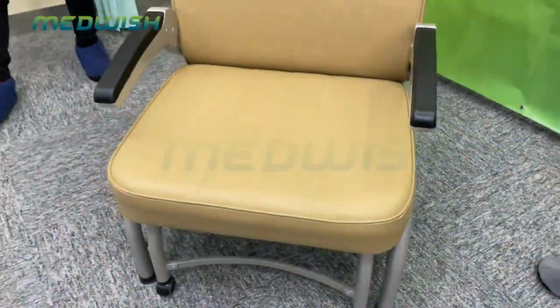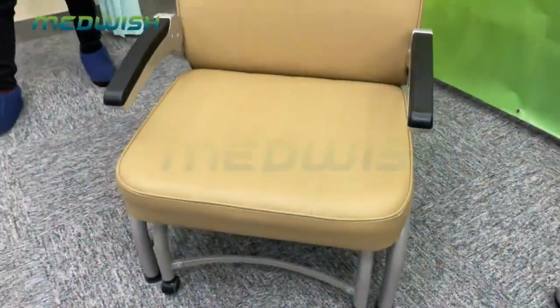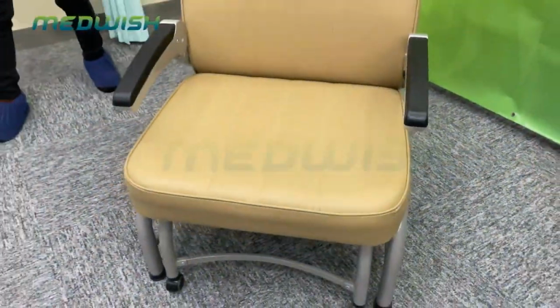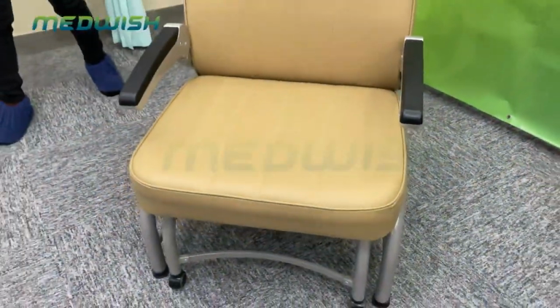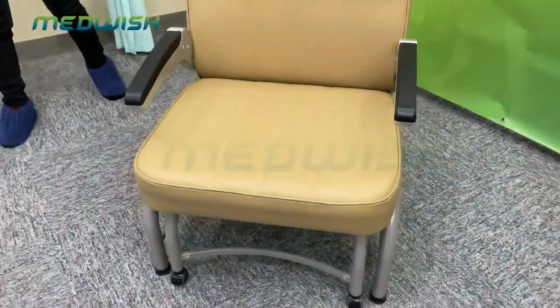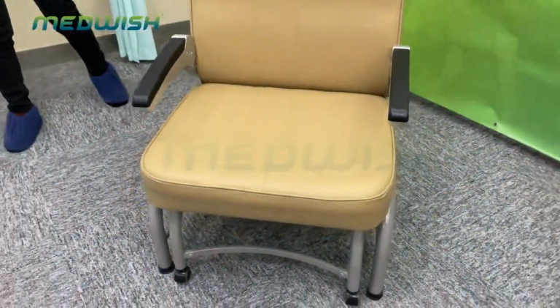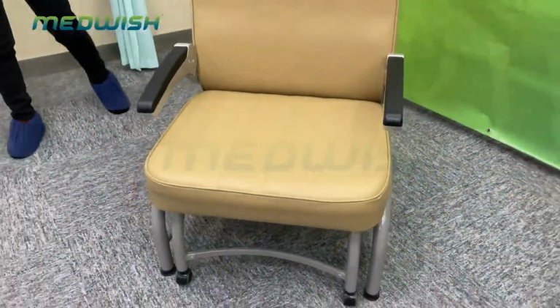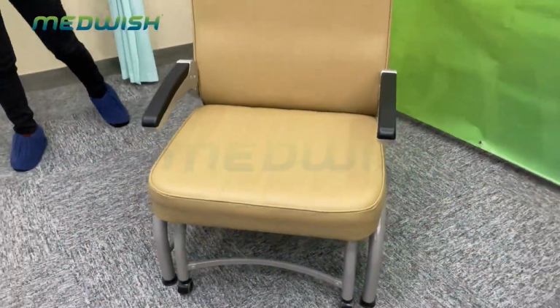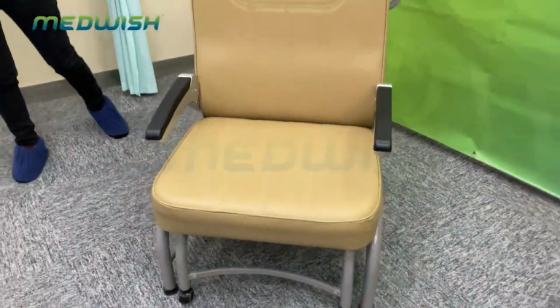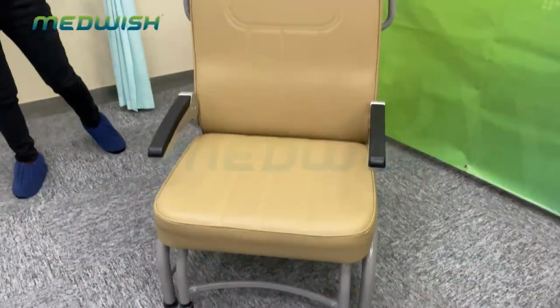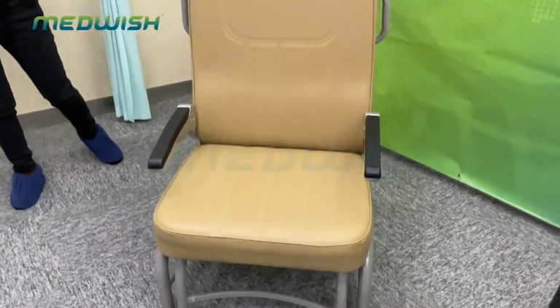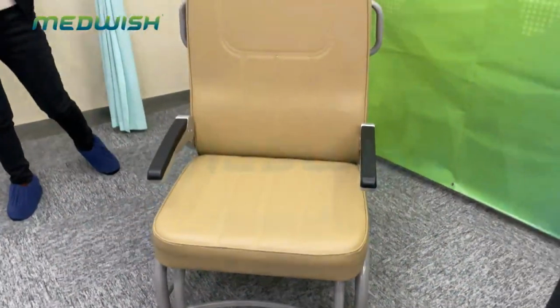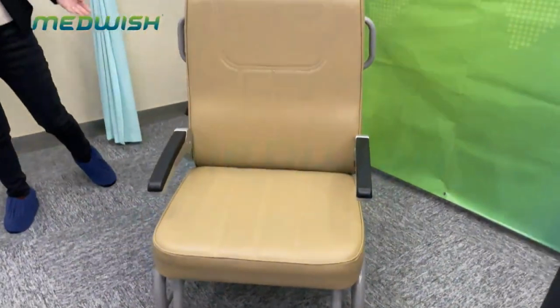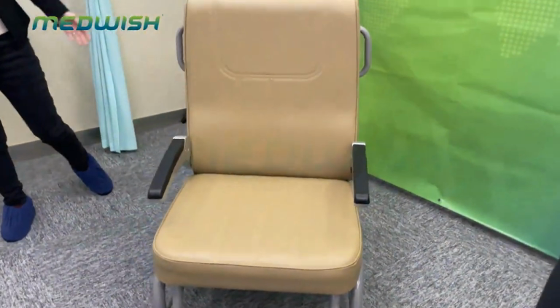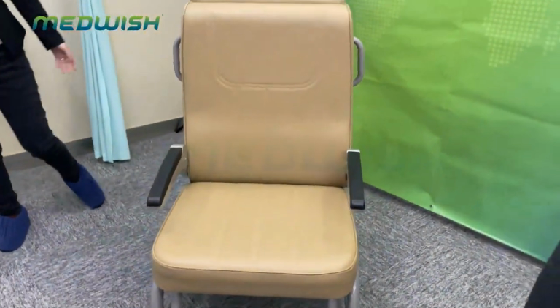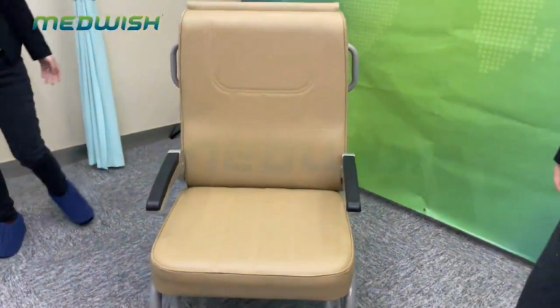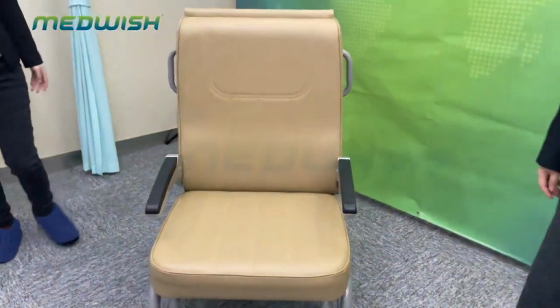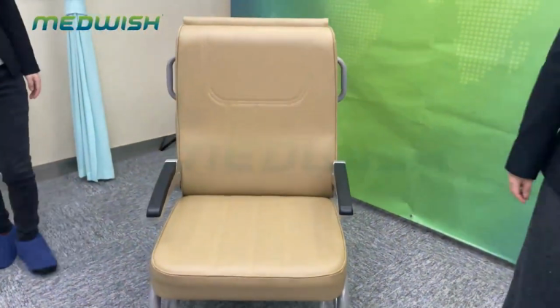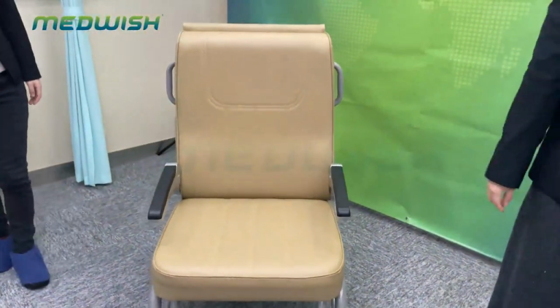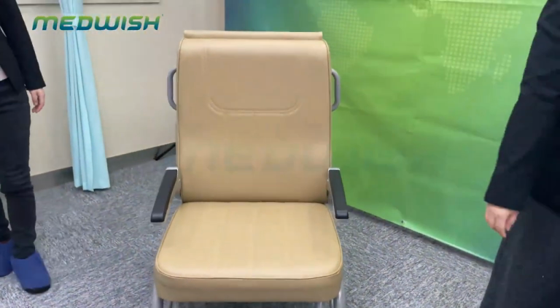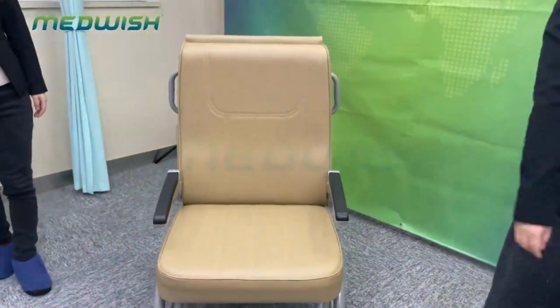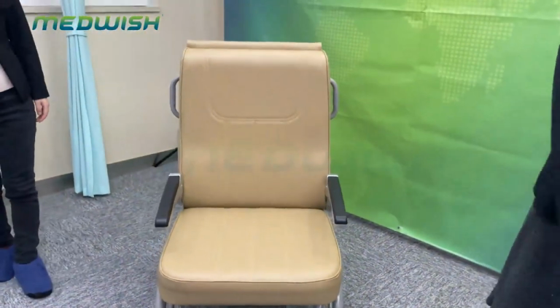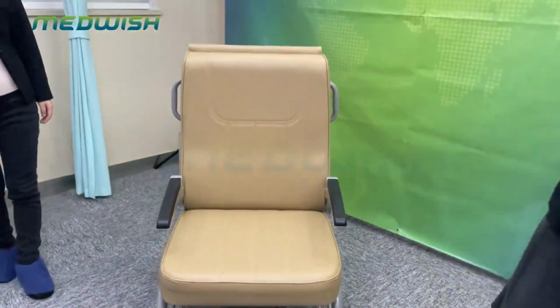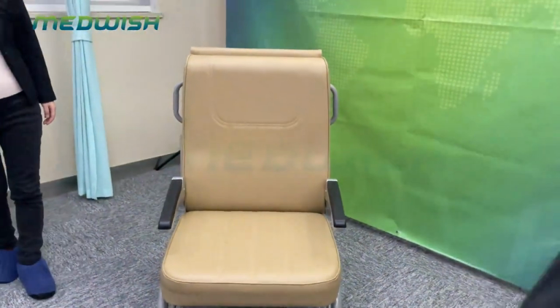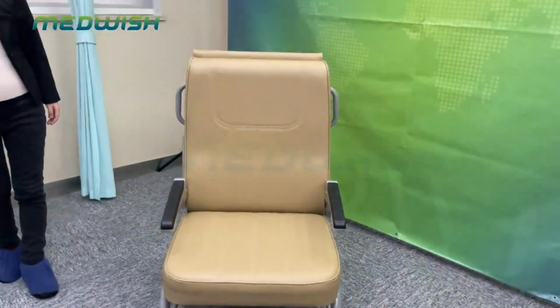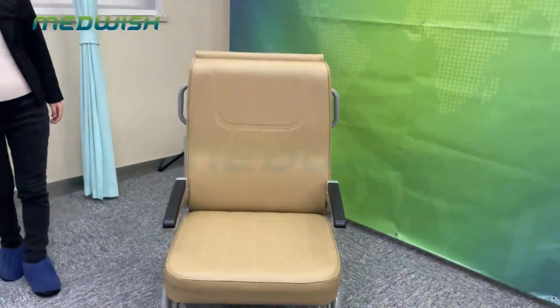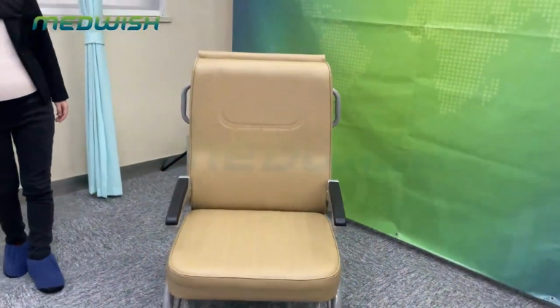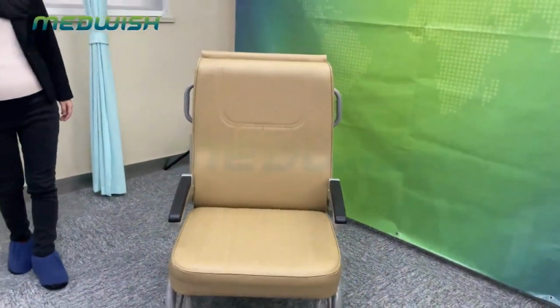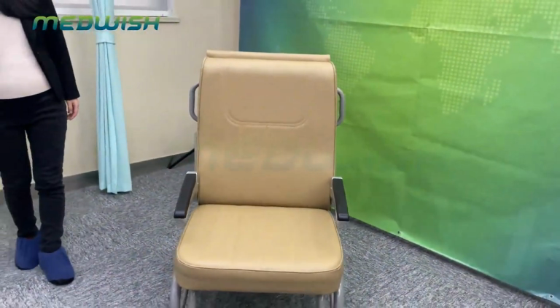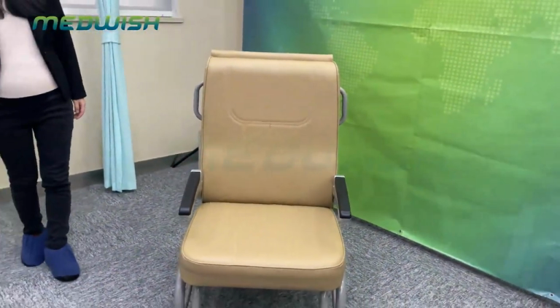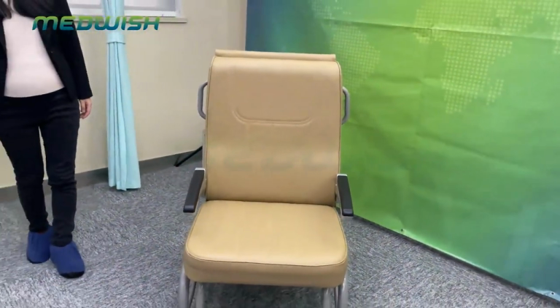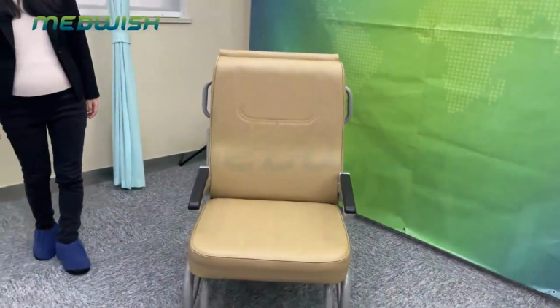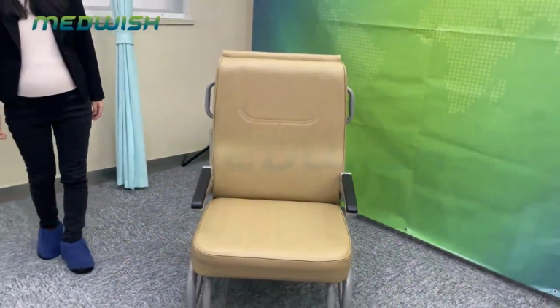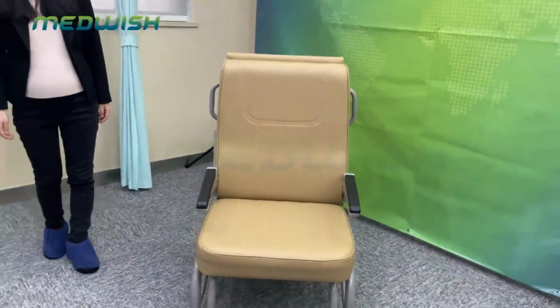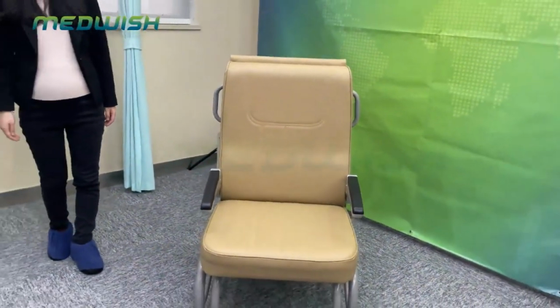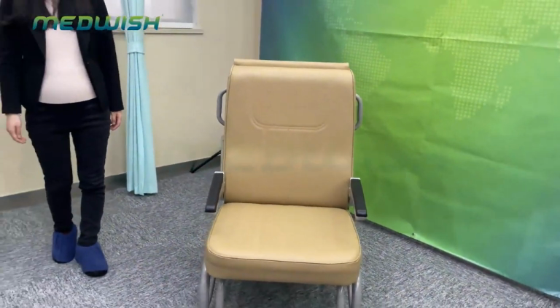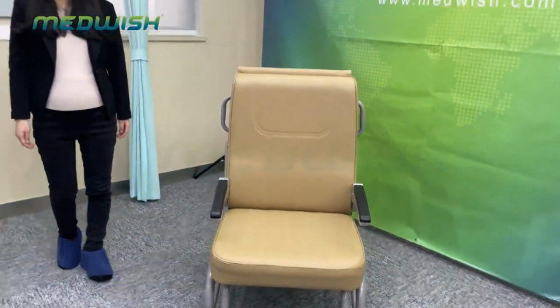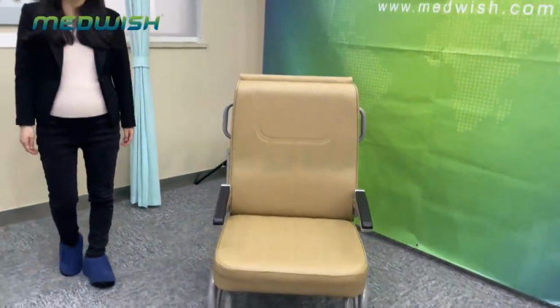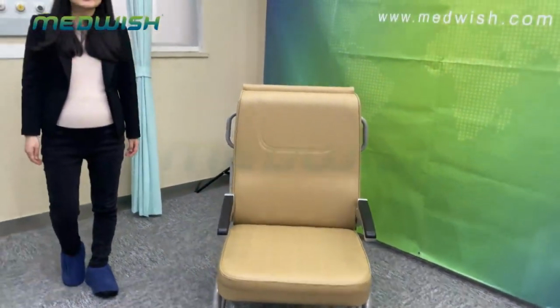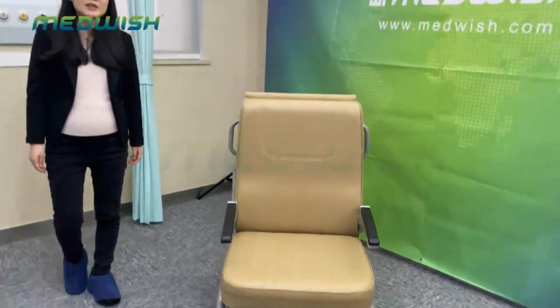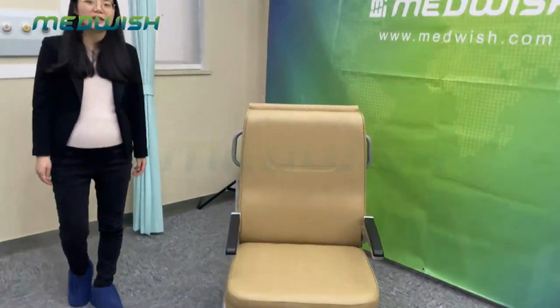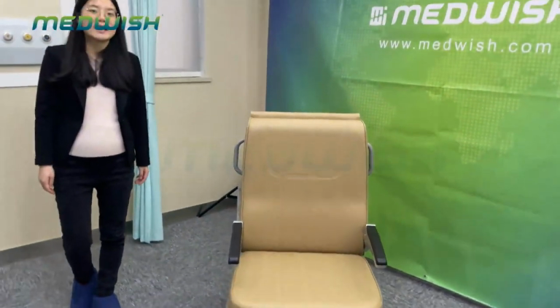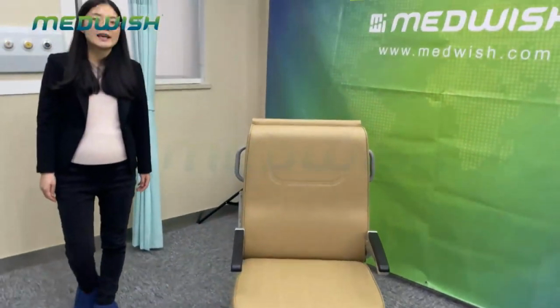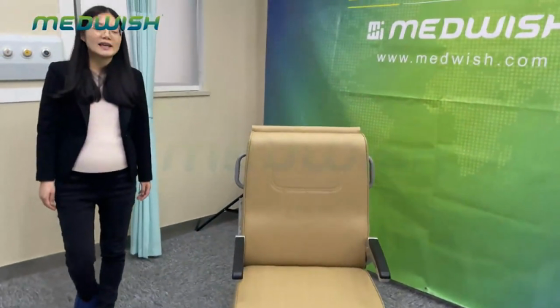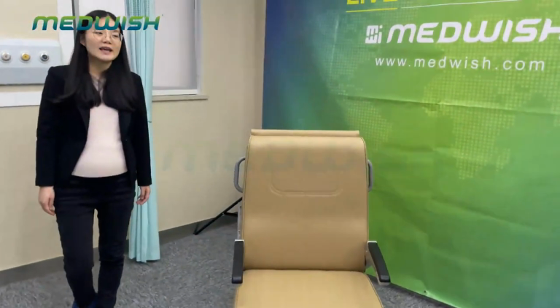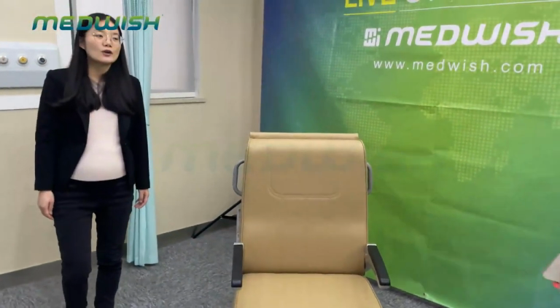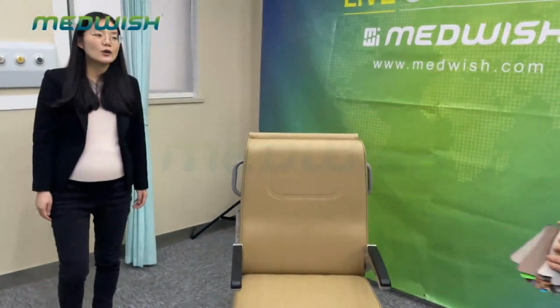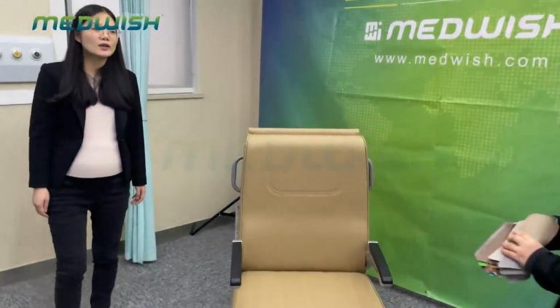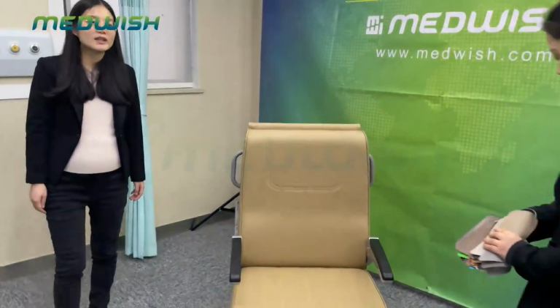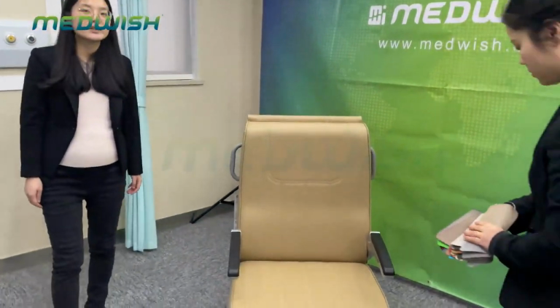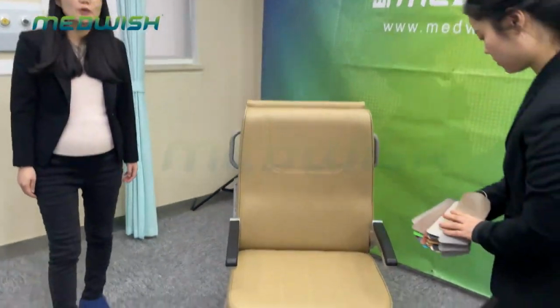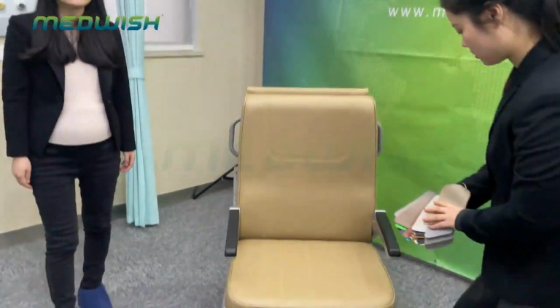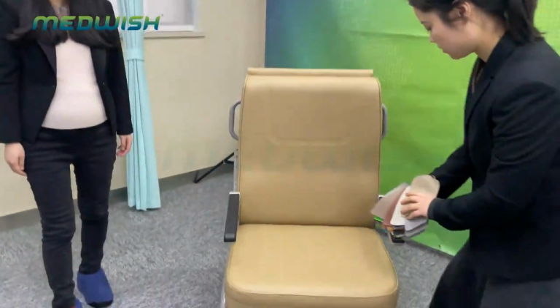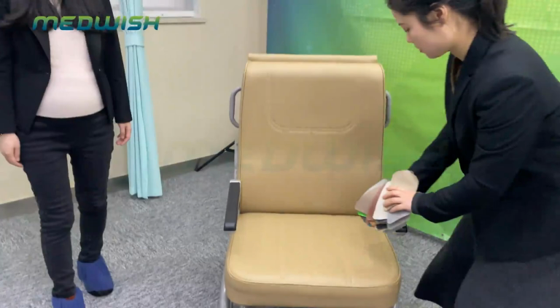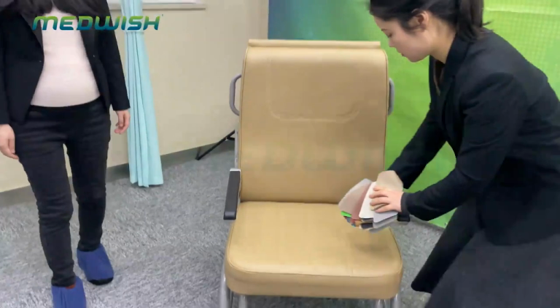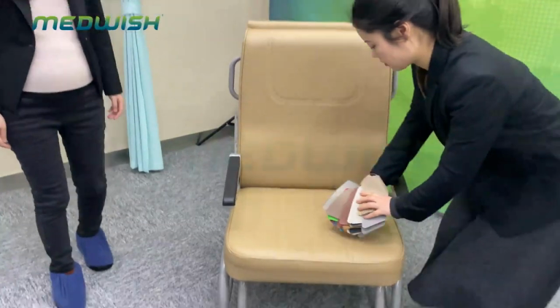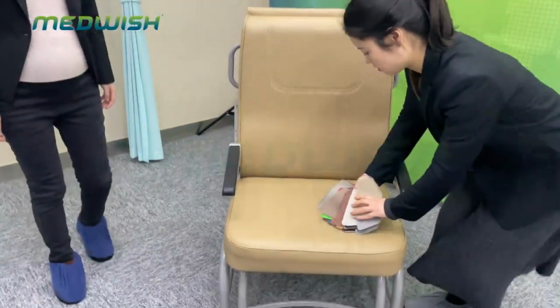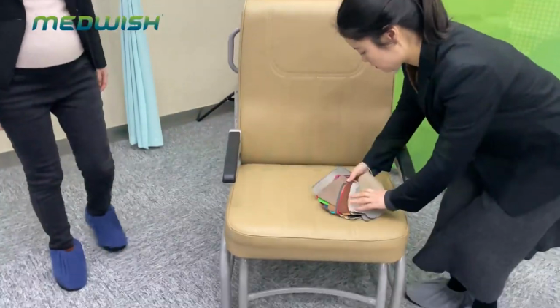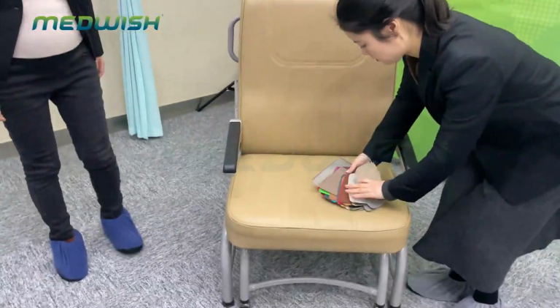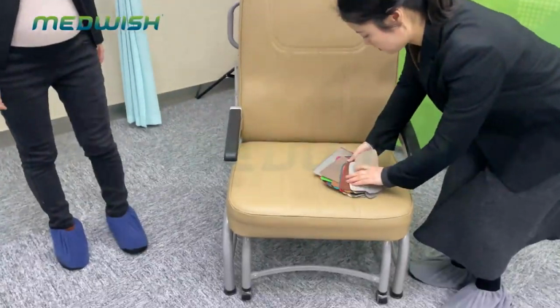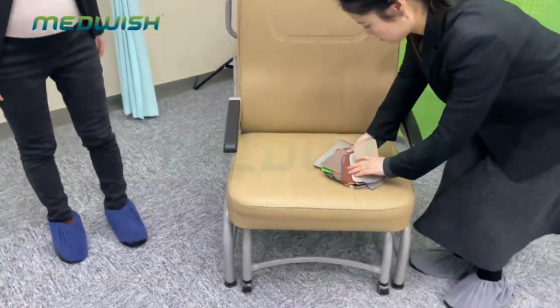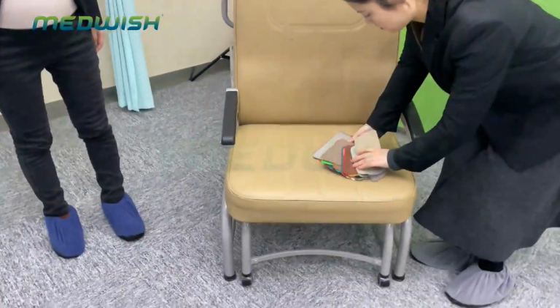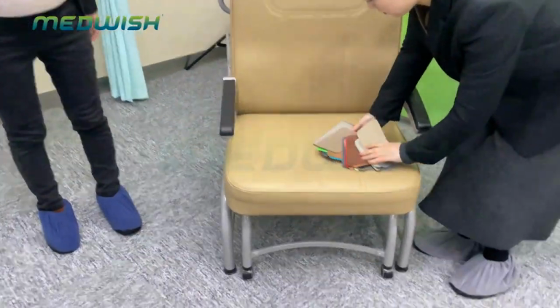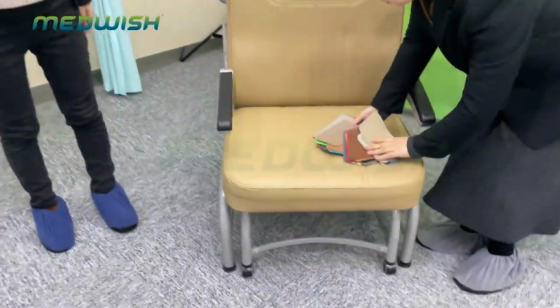About this chair's color, we have different options to match your hospital's decoration.